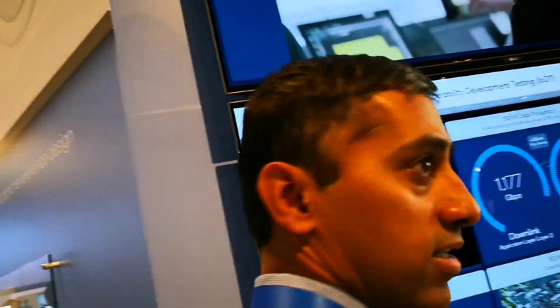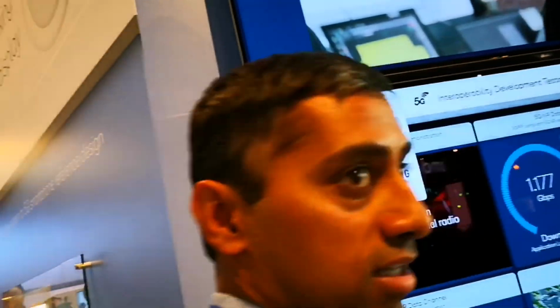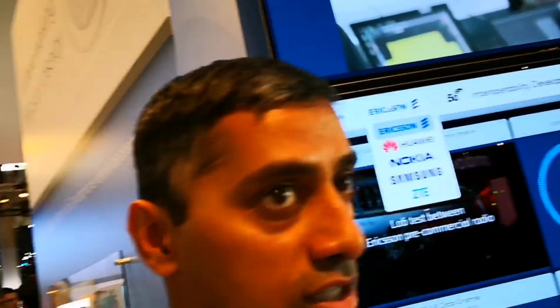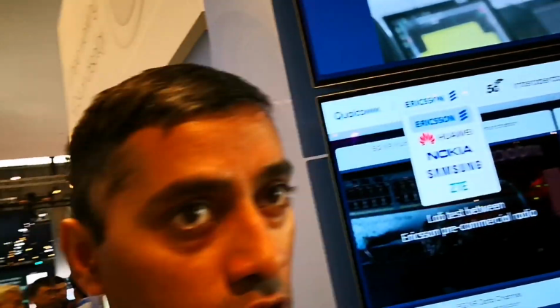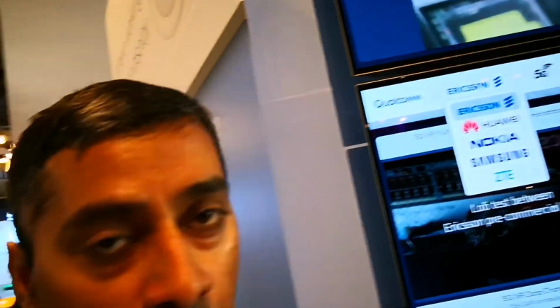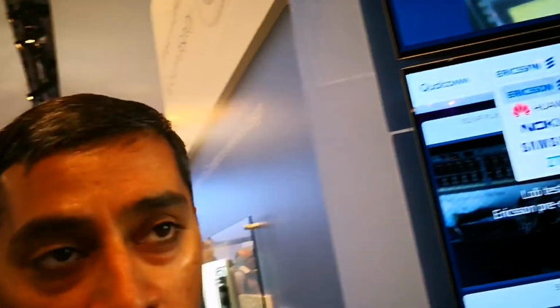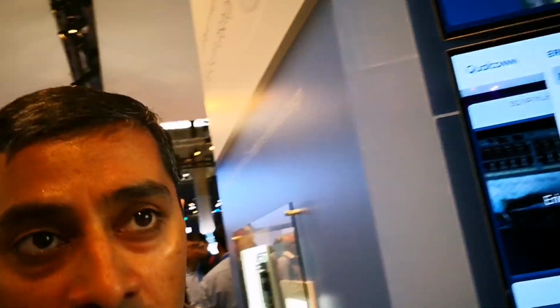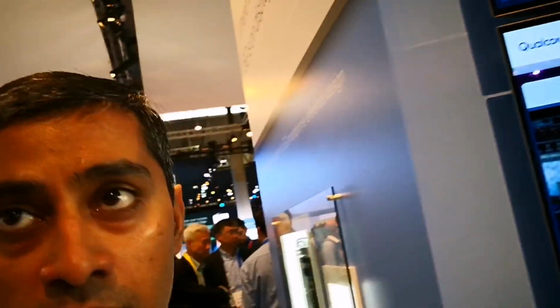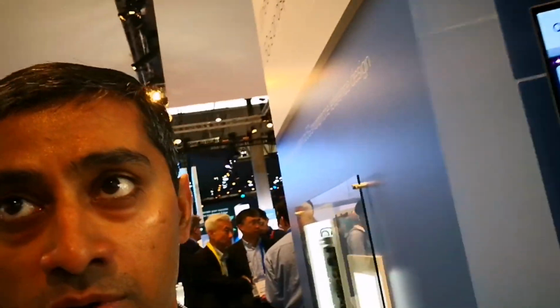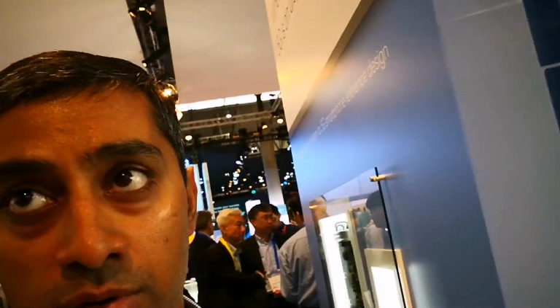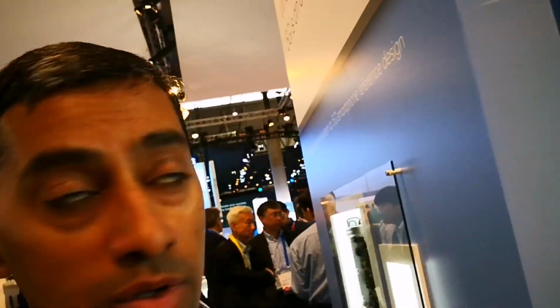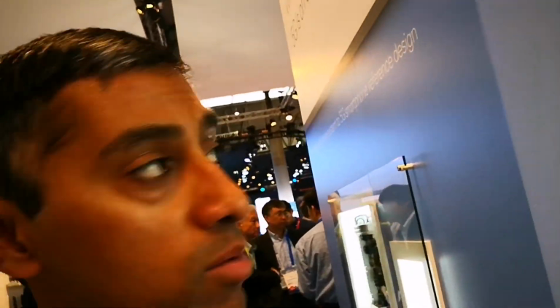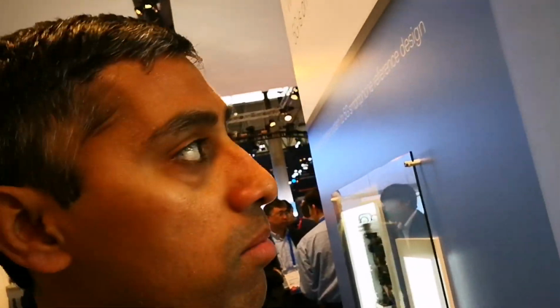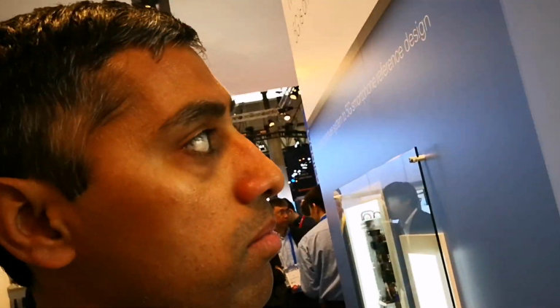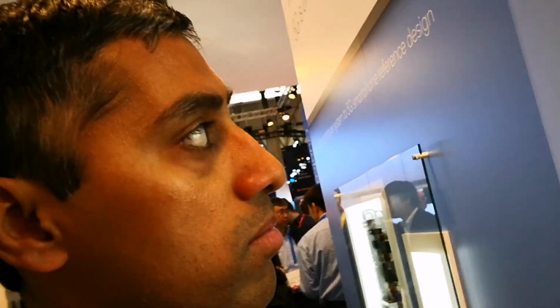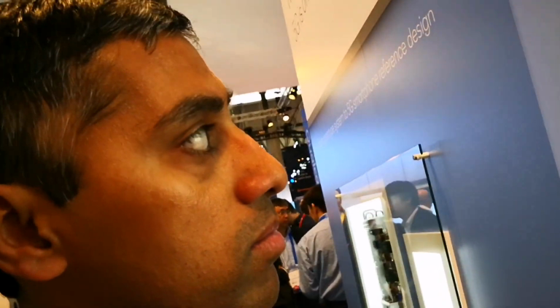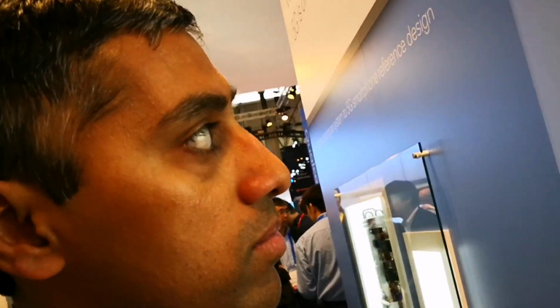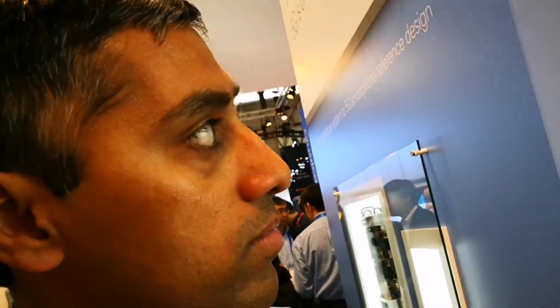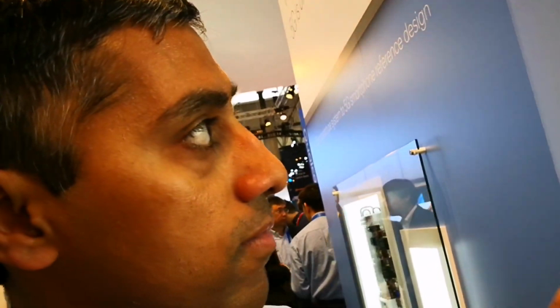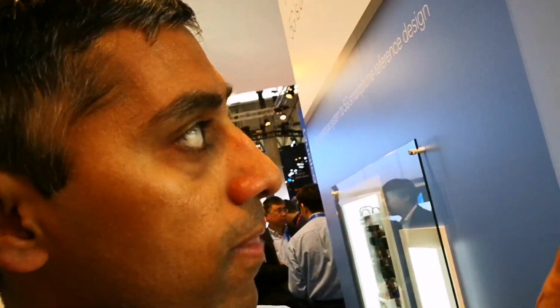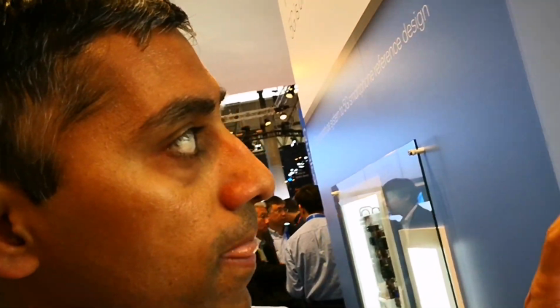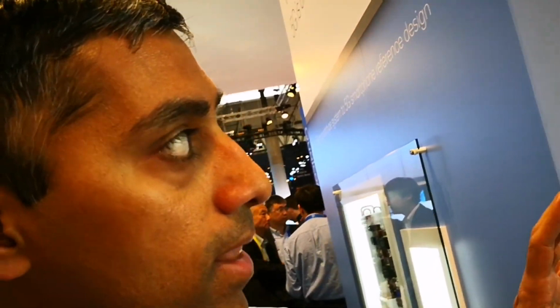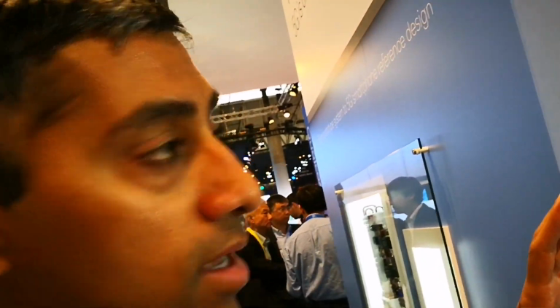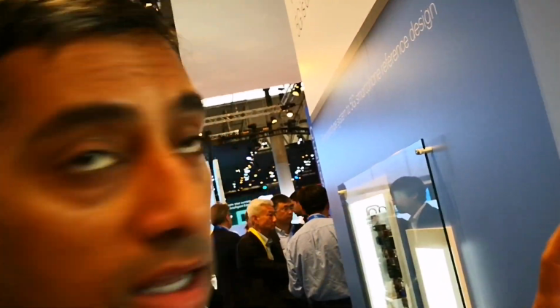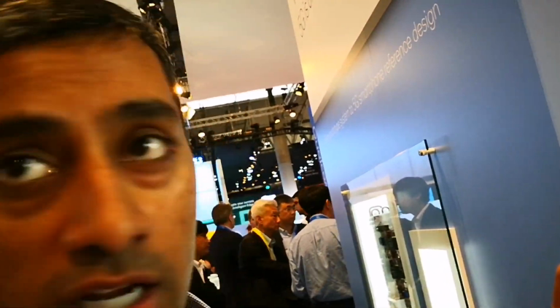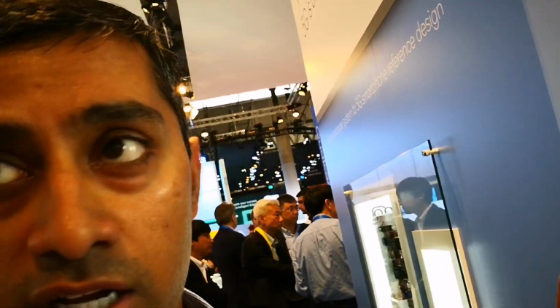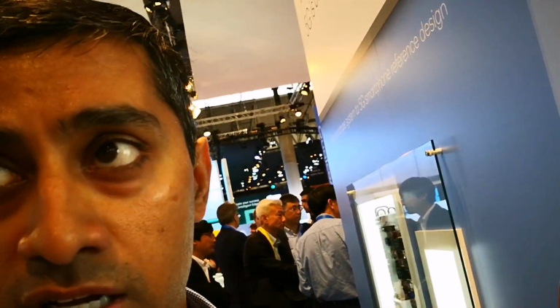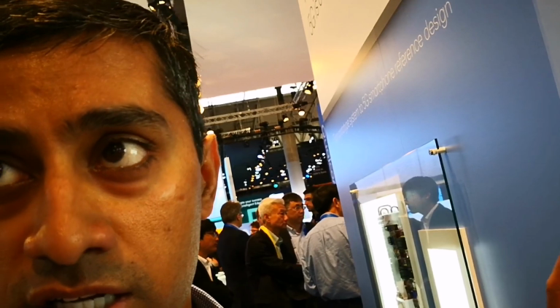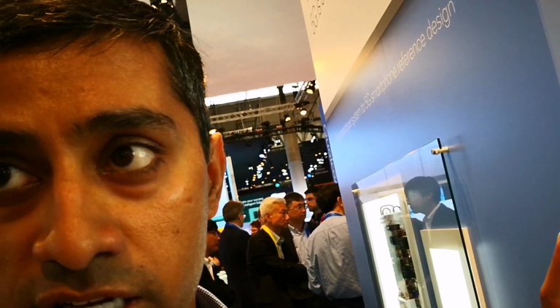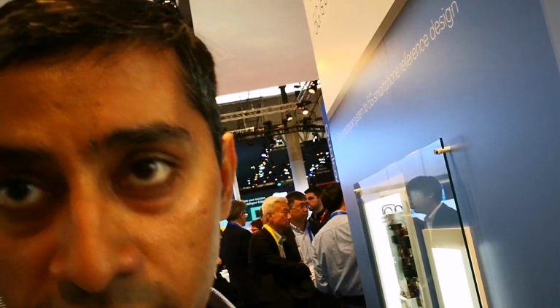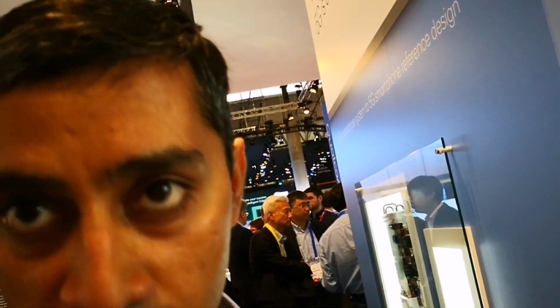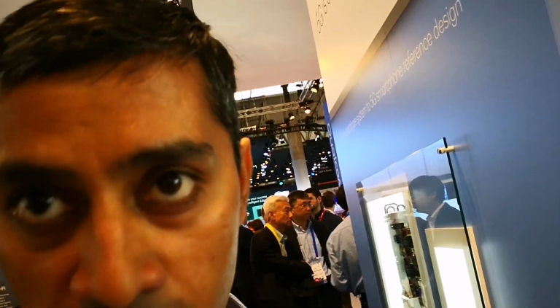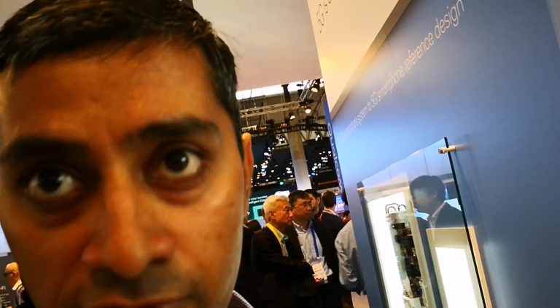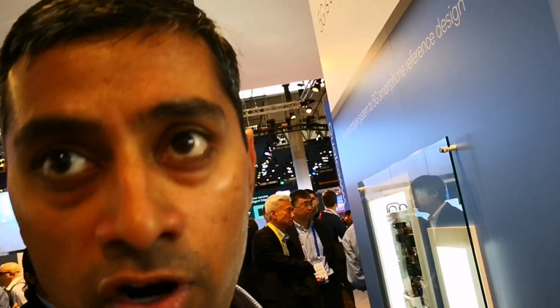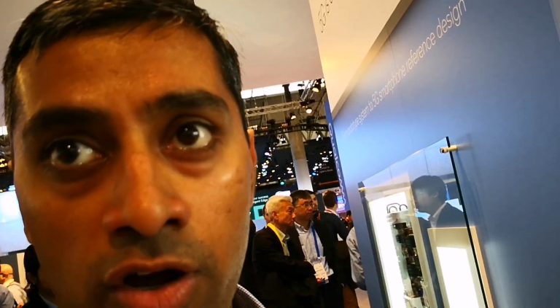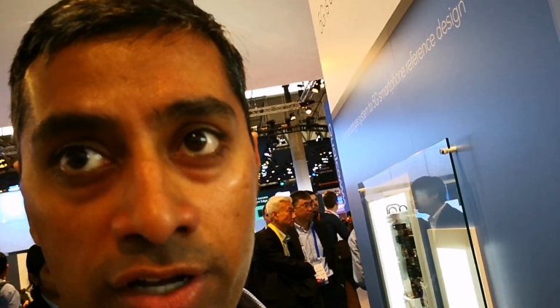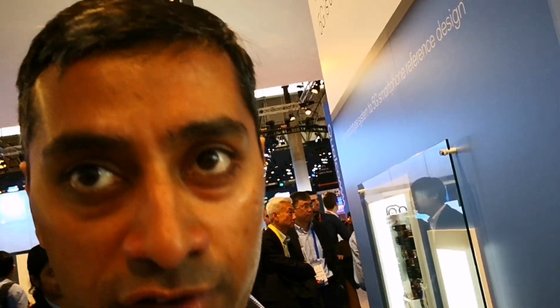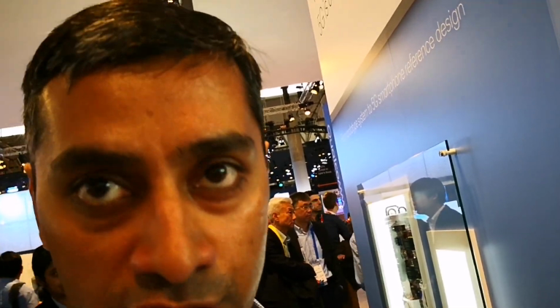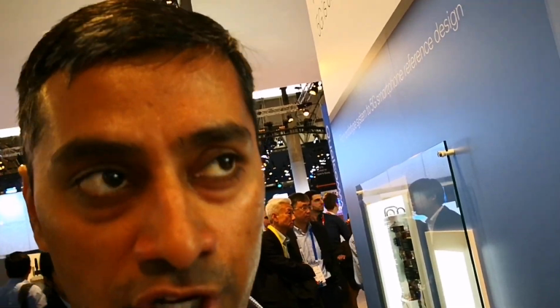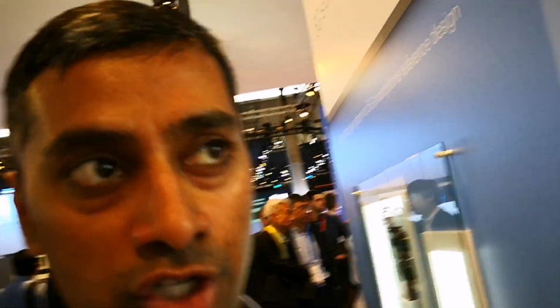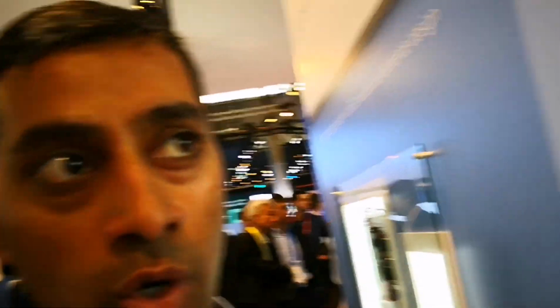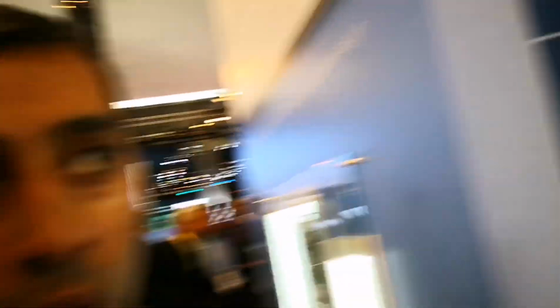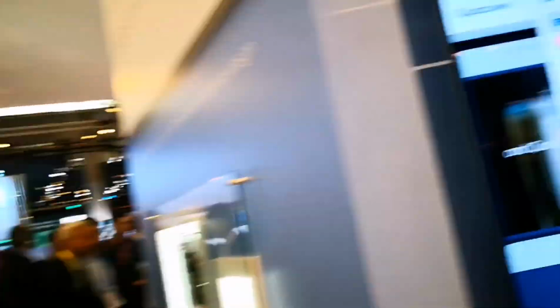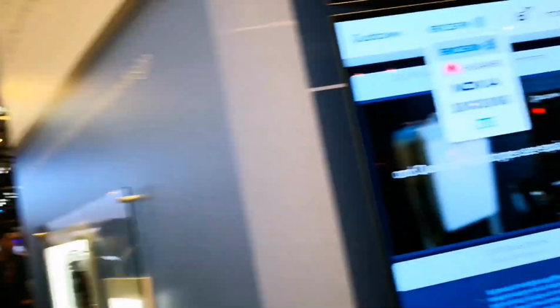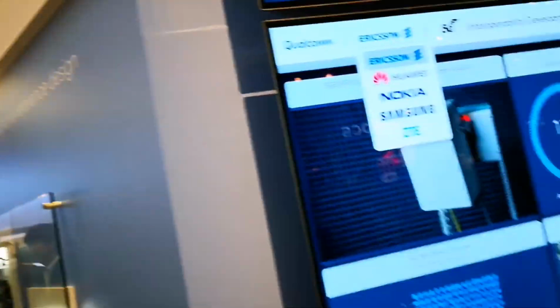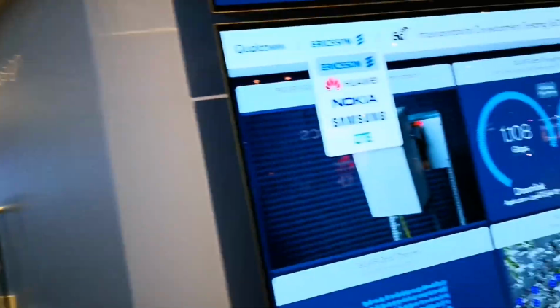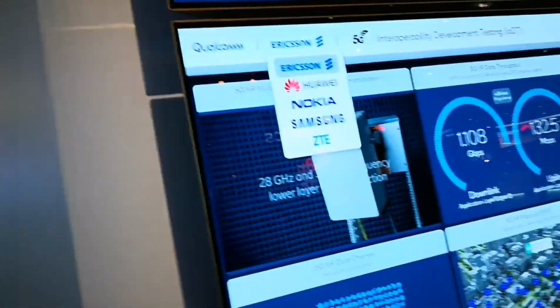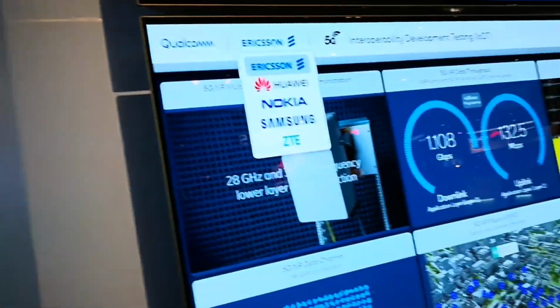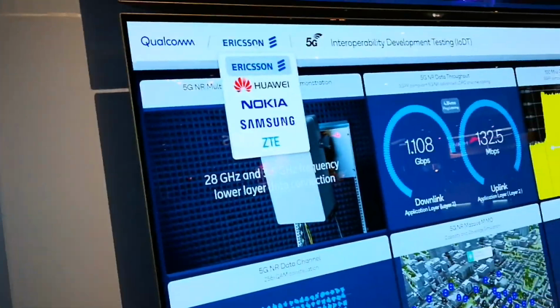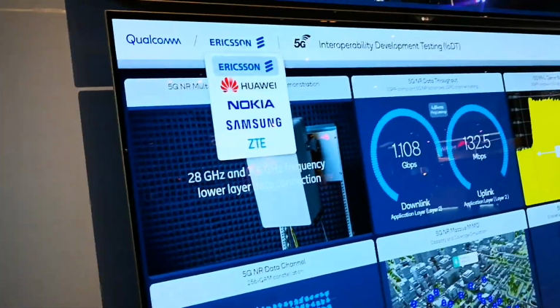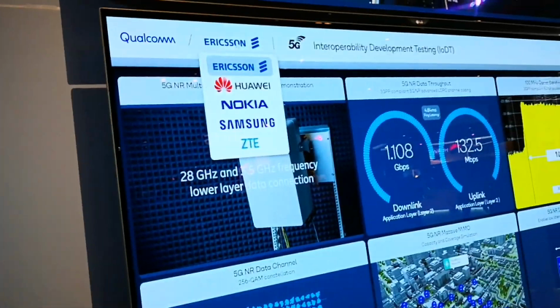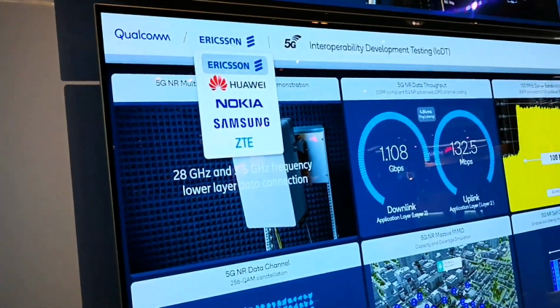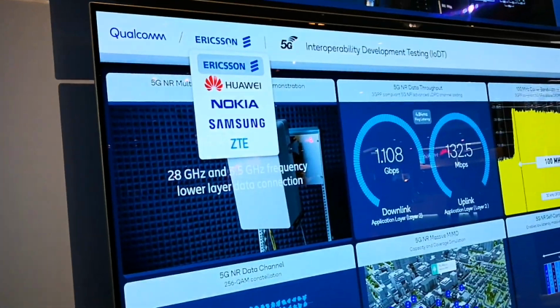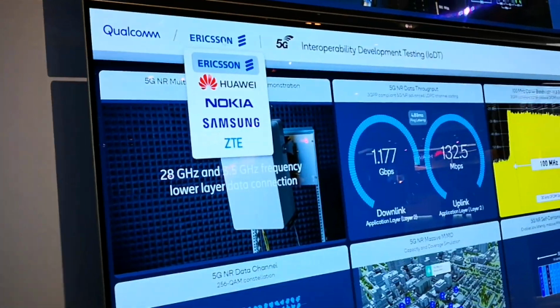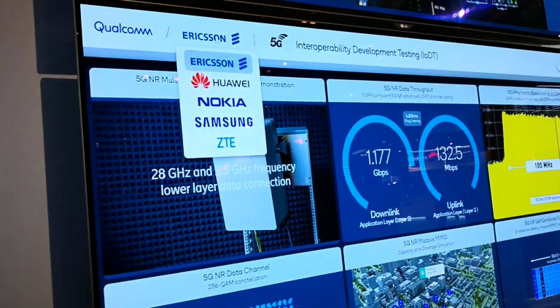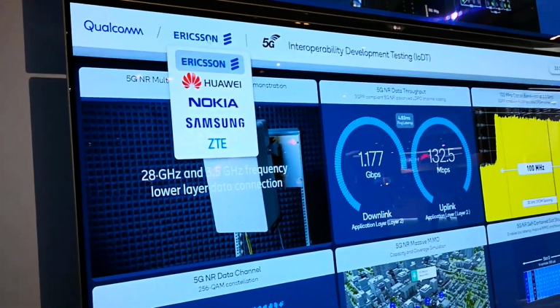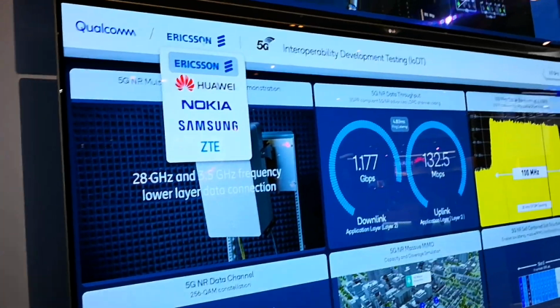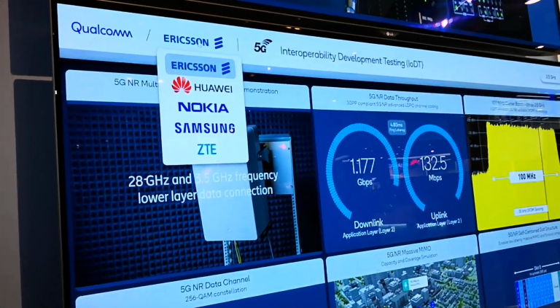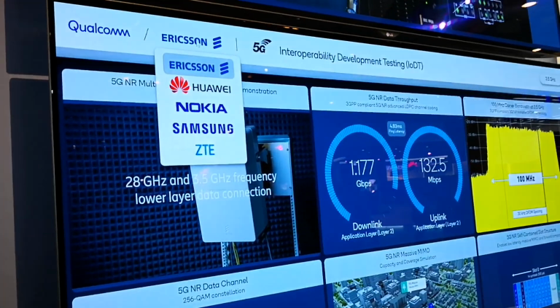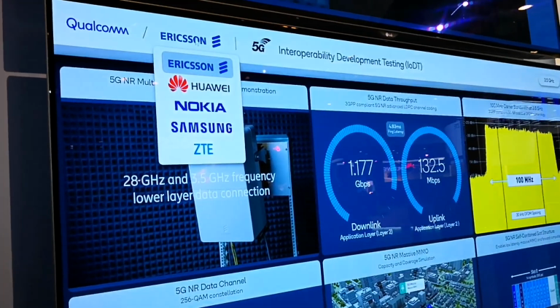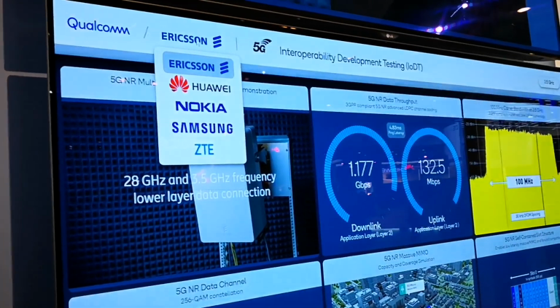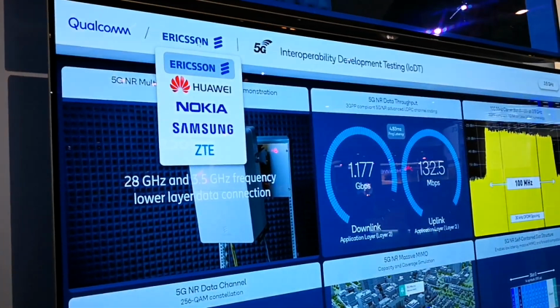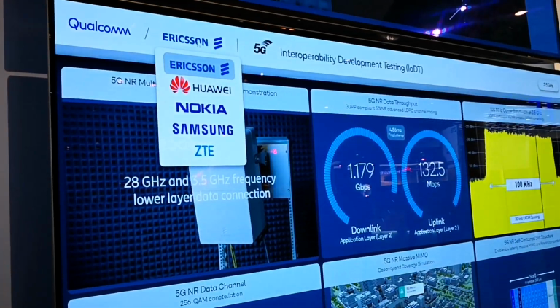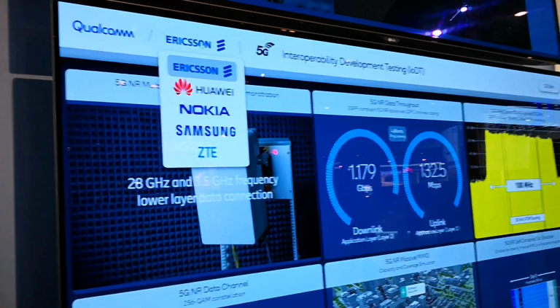So it's five vendors at the moment: Ericsson, Huawei, Nokia, Samsung, and ZTE.